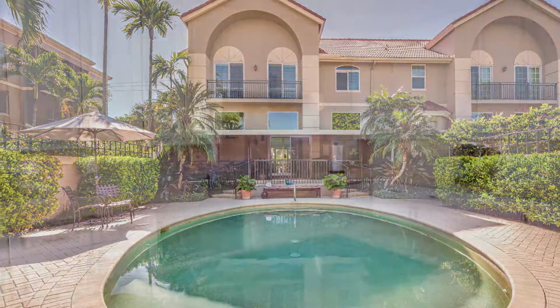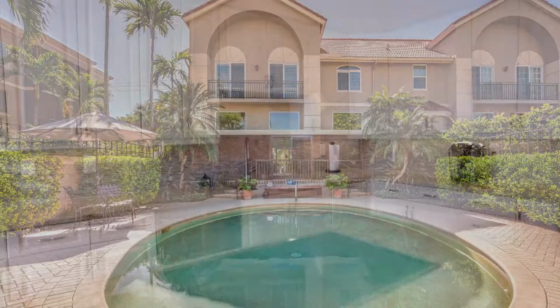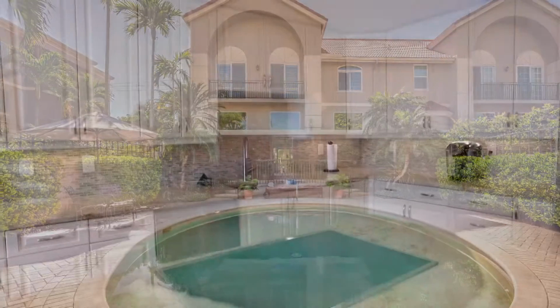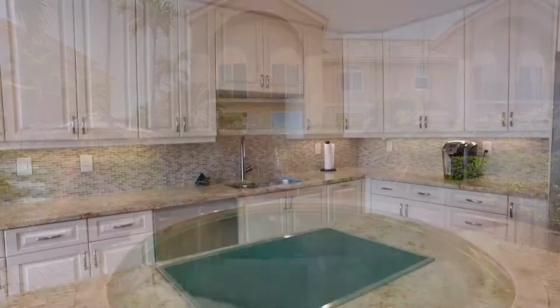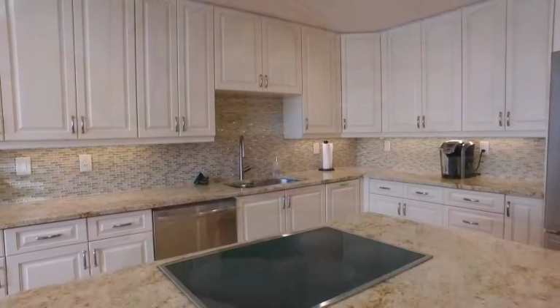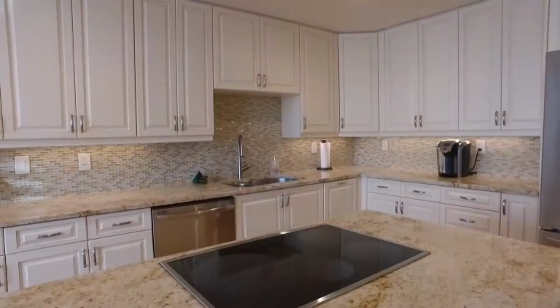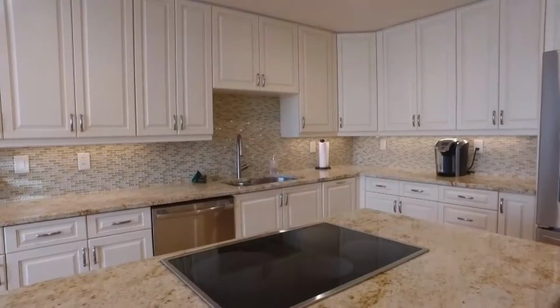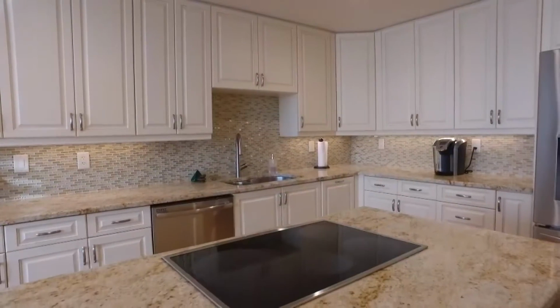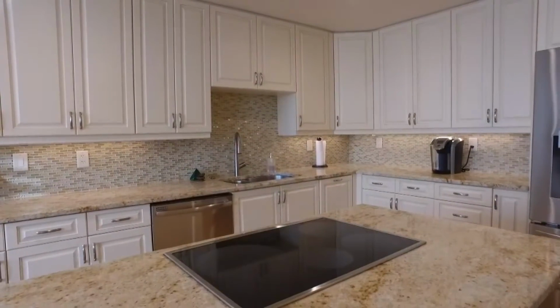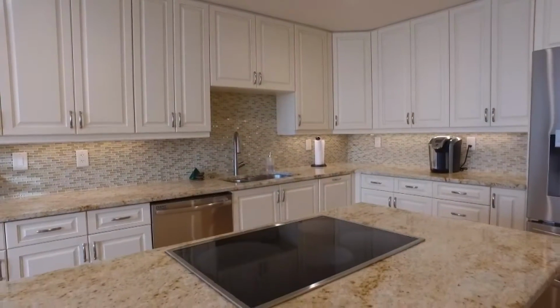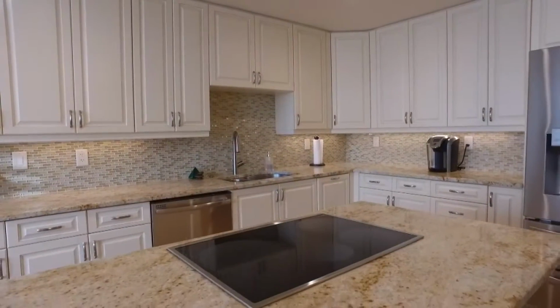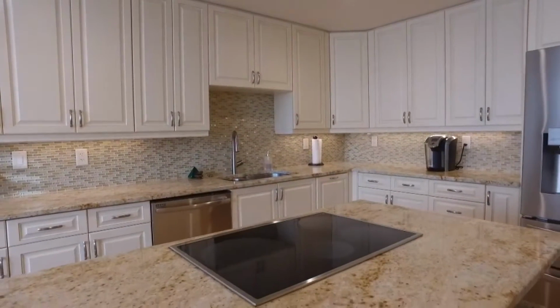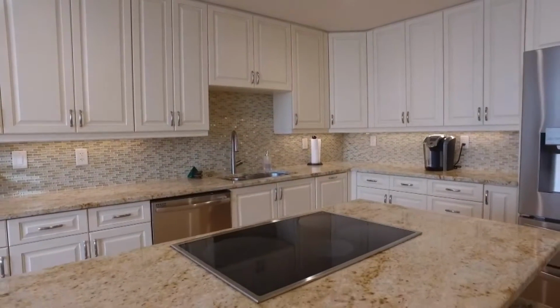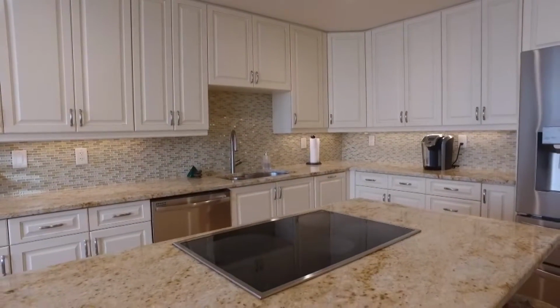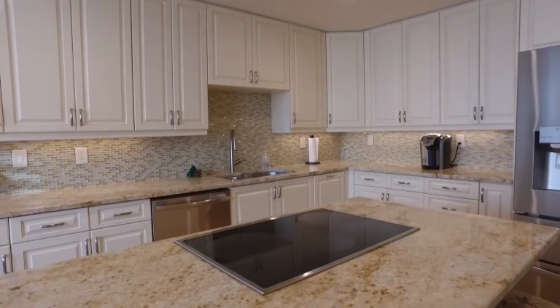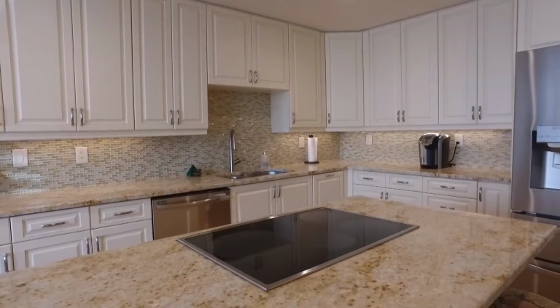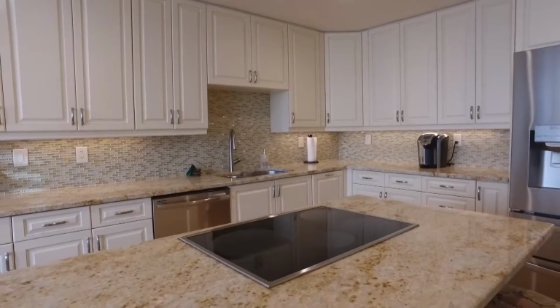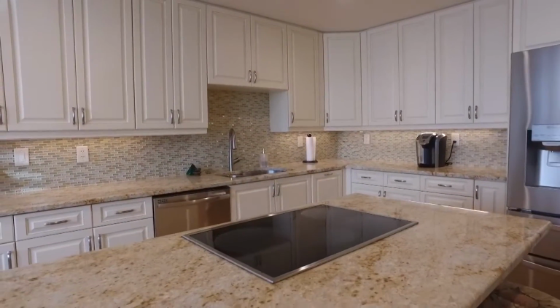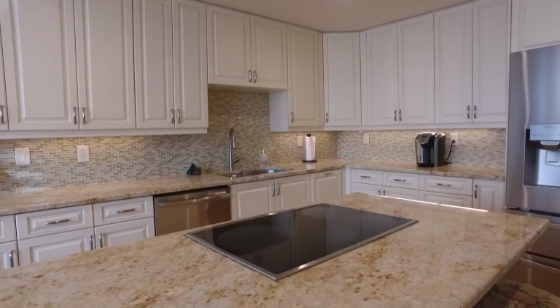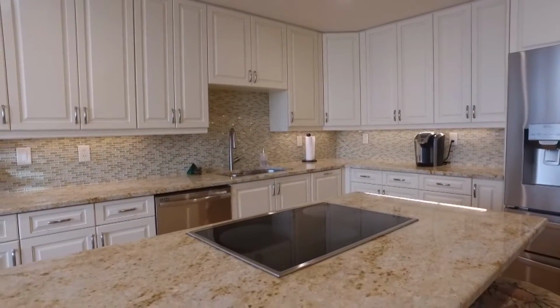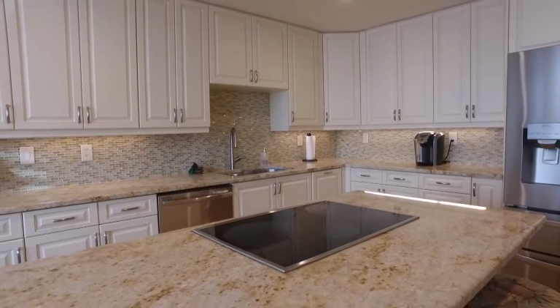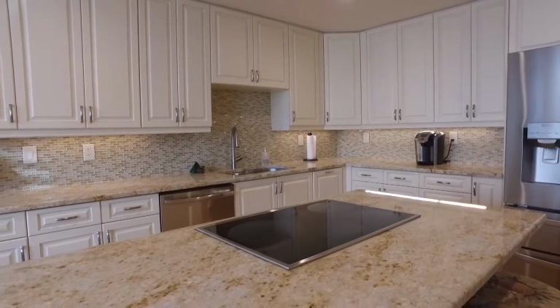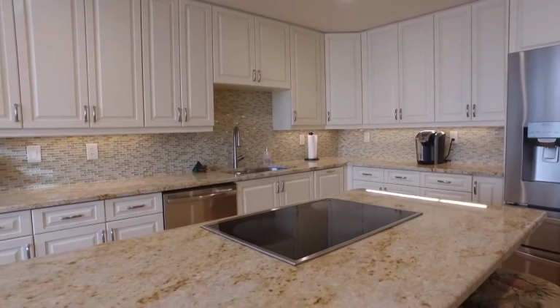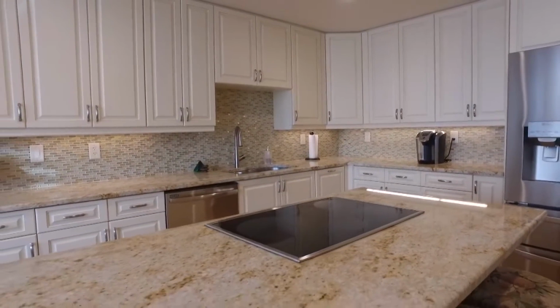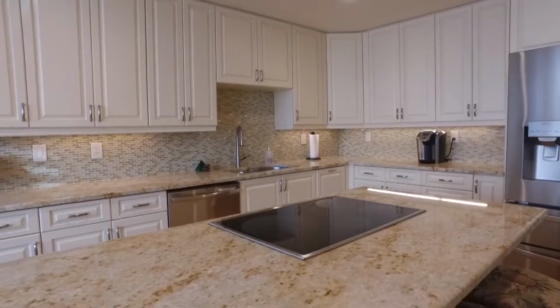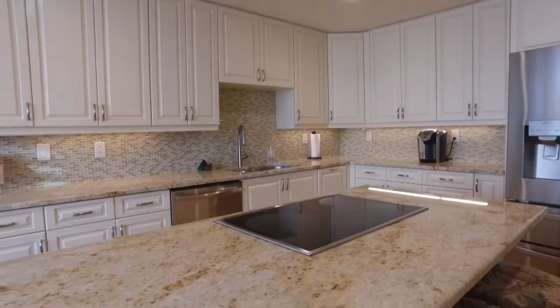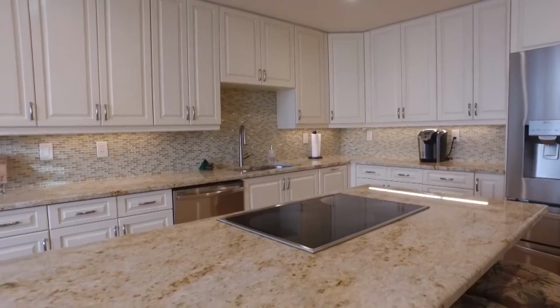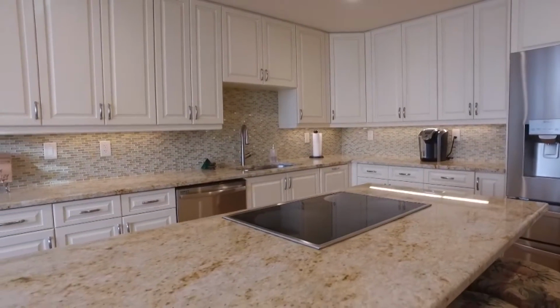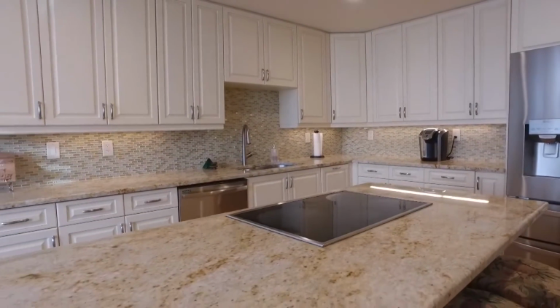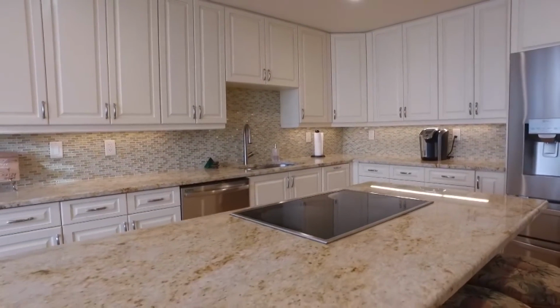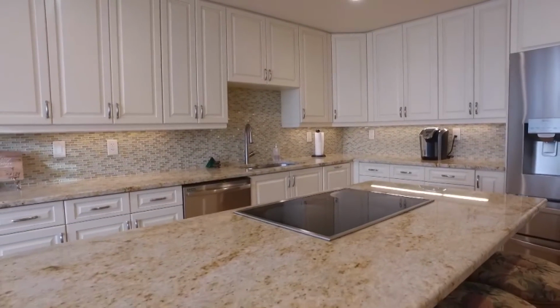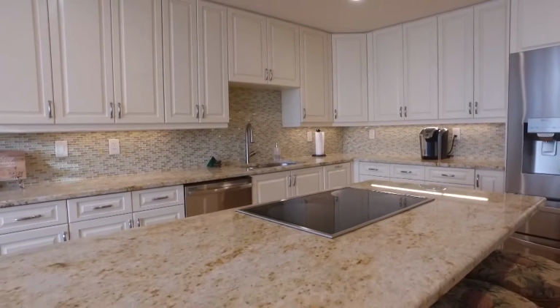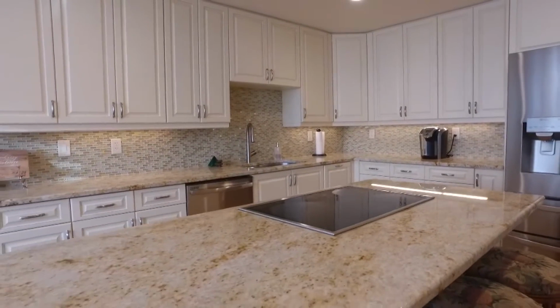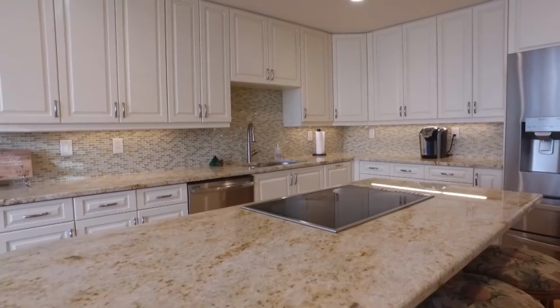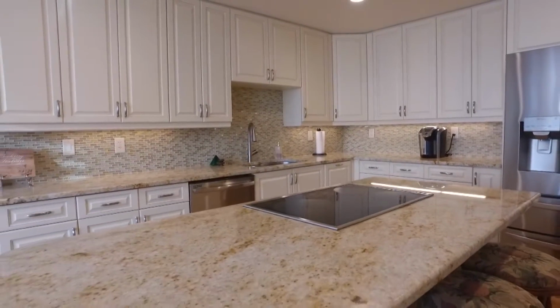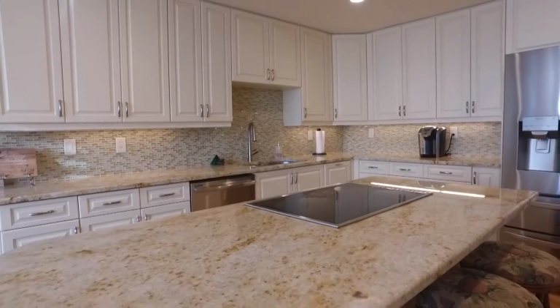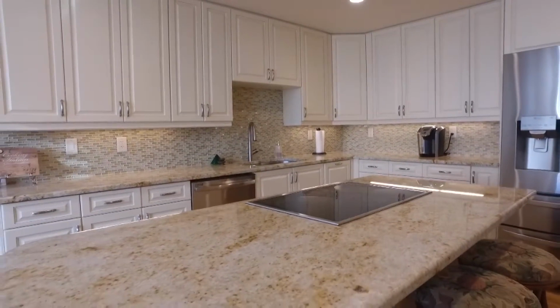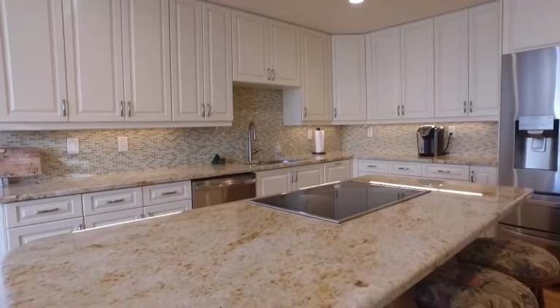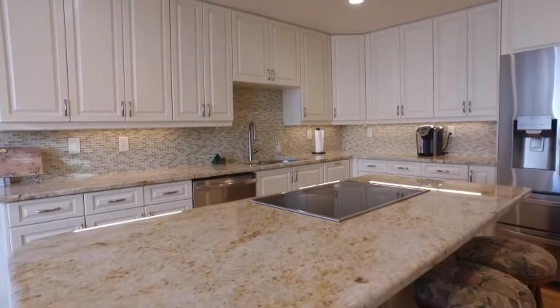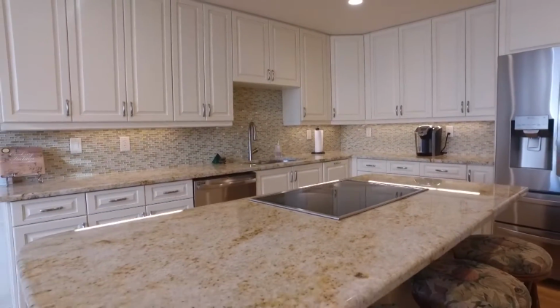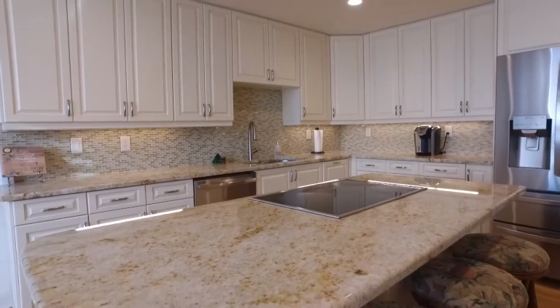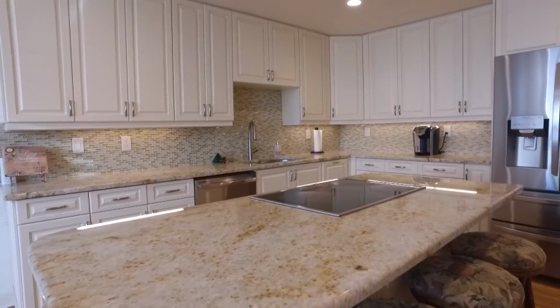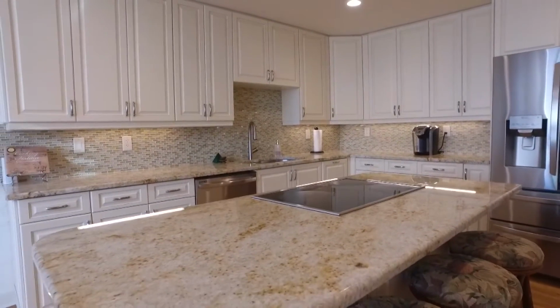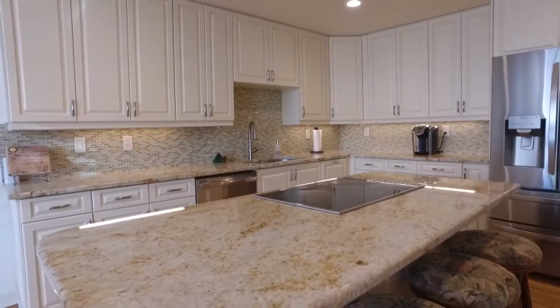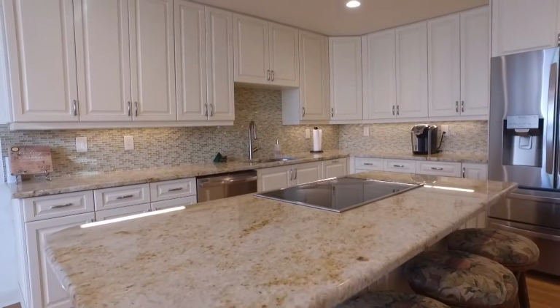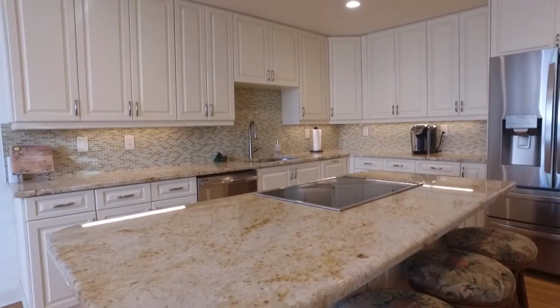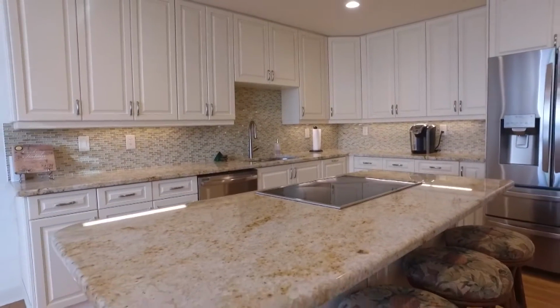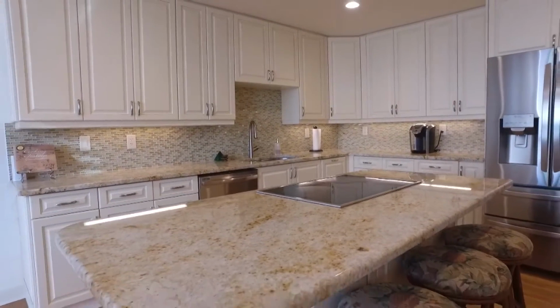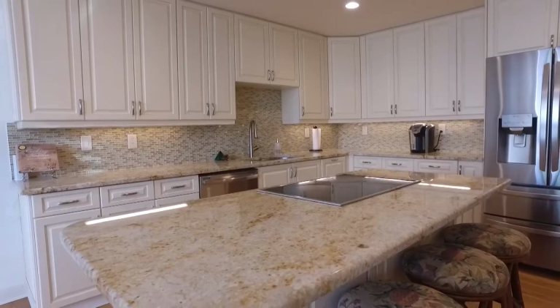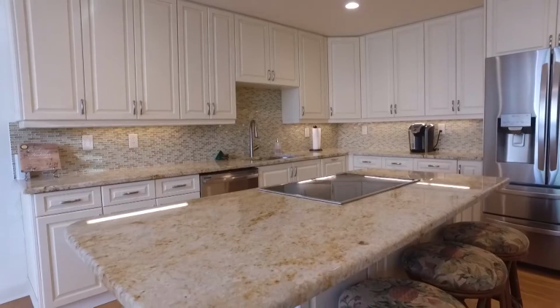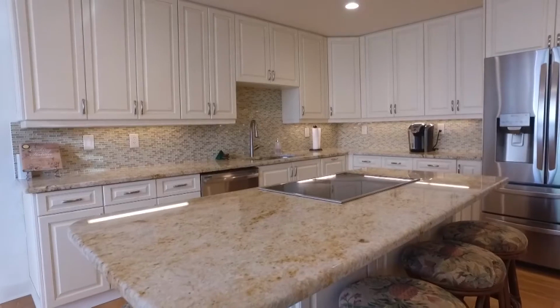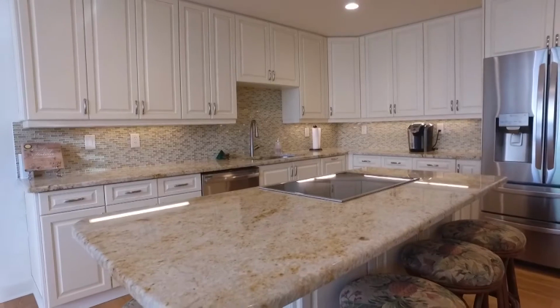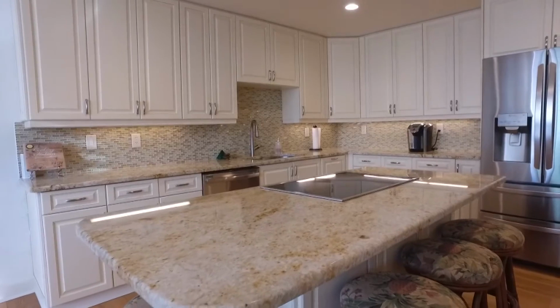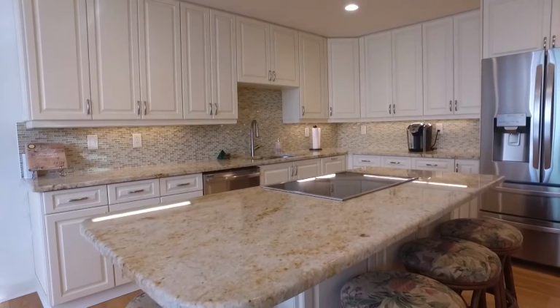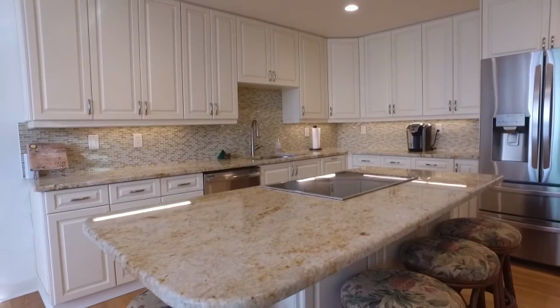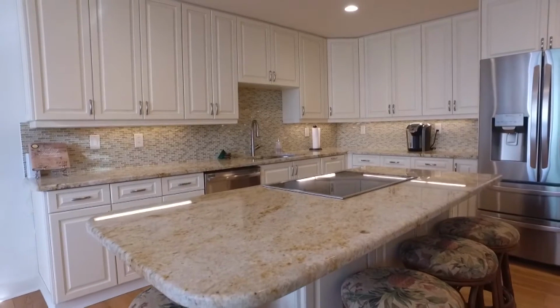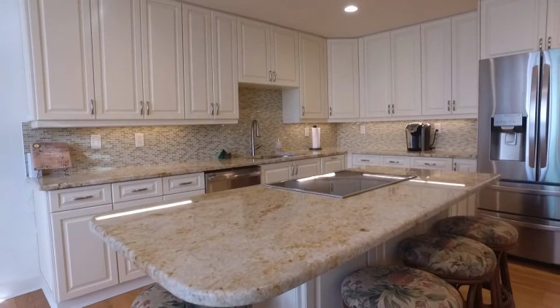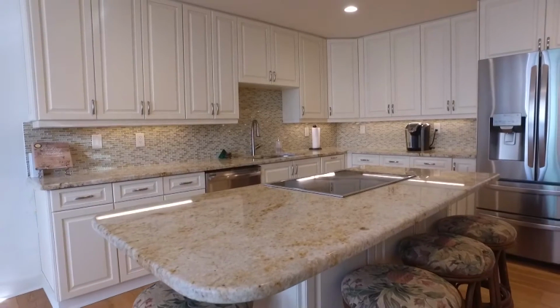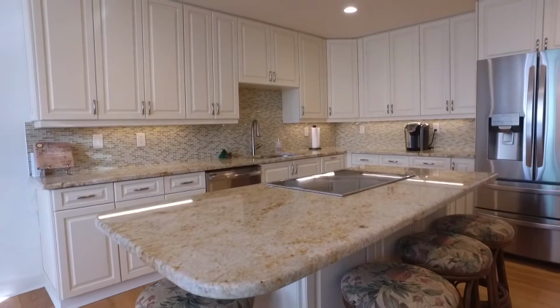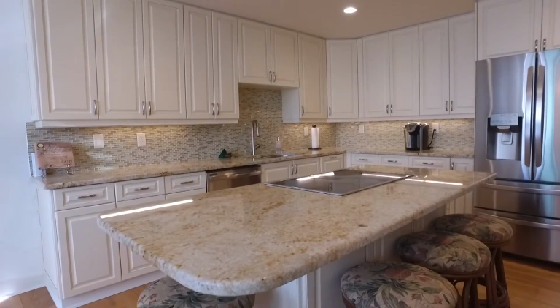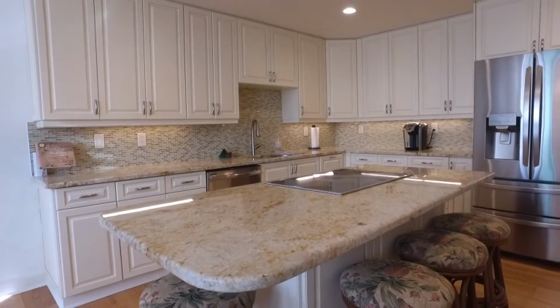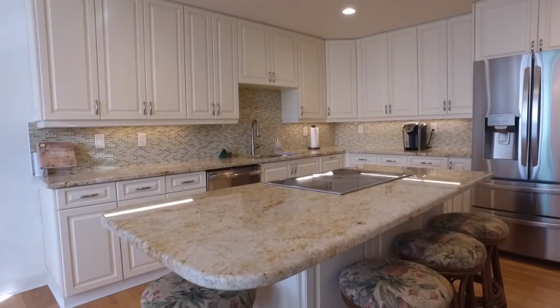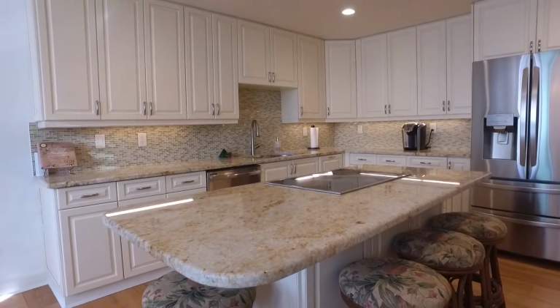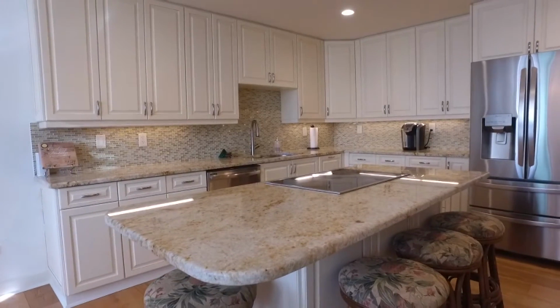The kitchen remodel includes granite countertops, glass tile backsplash, induction cooktop, and soft-close cabinets and drawers.